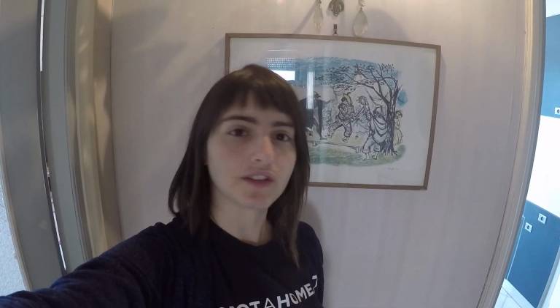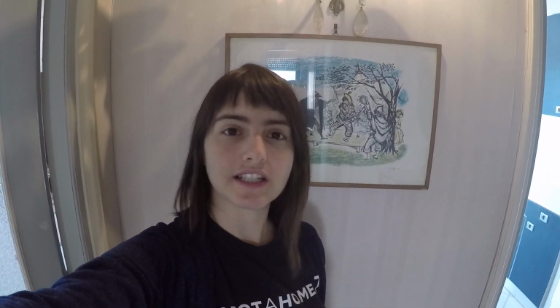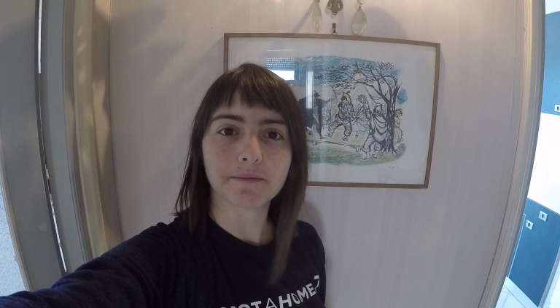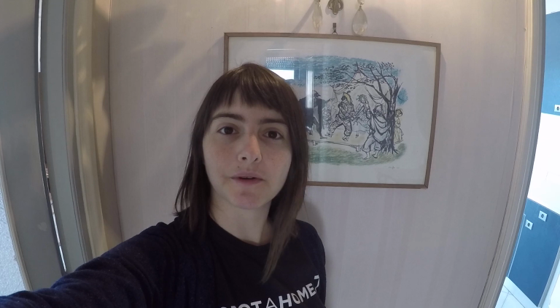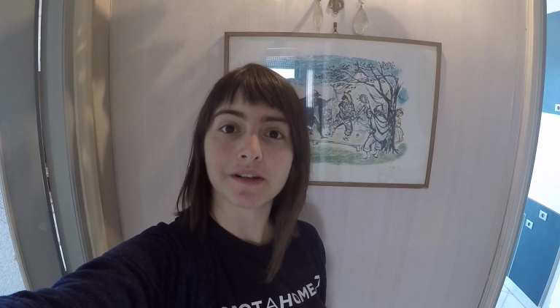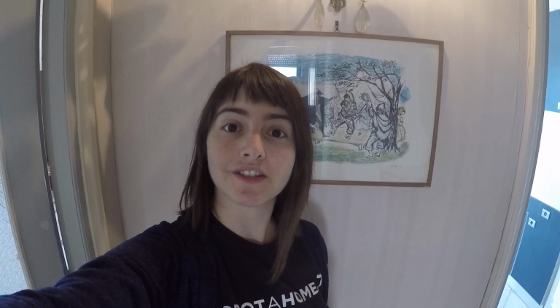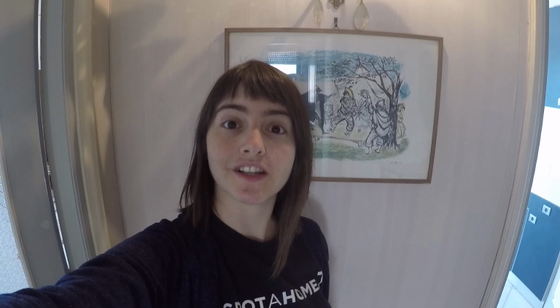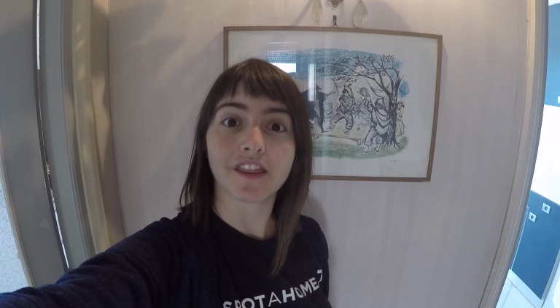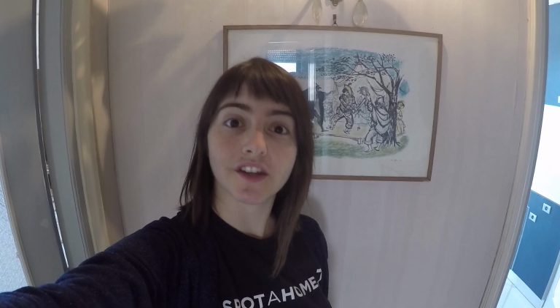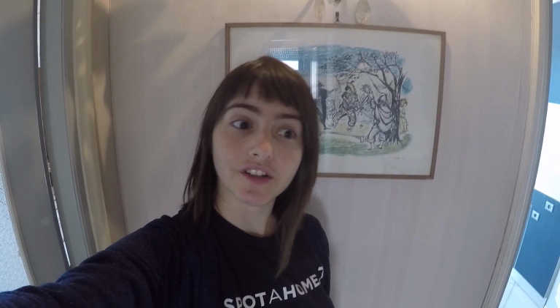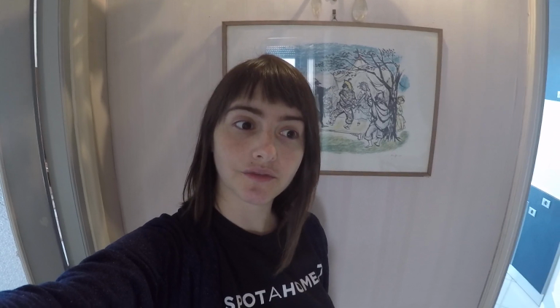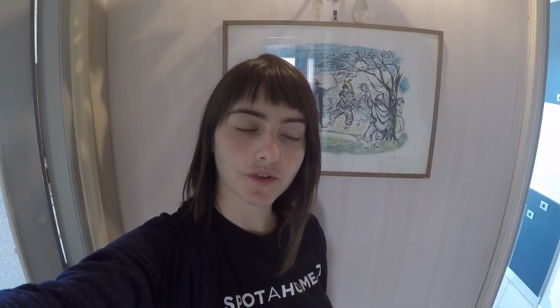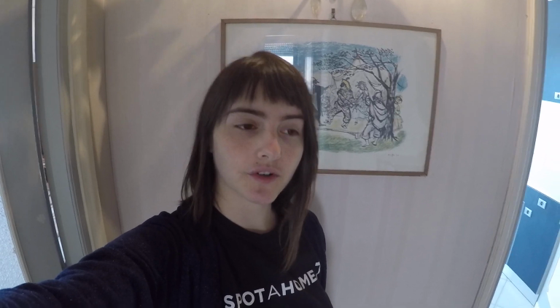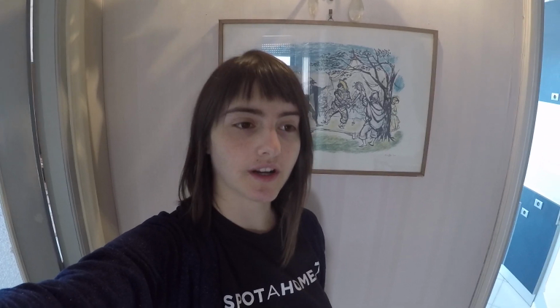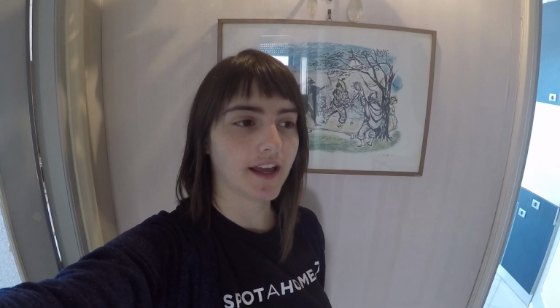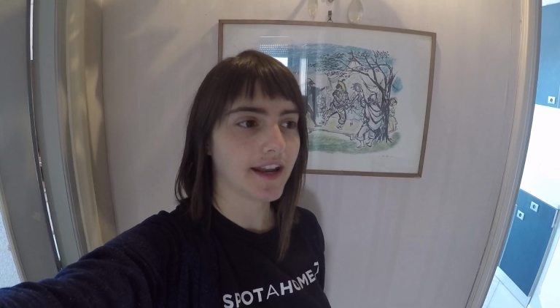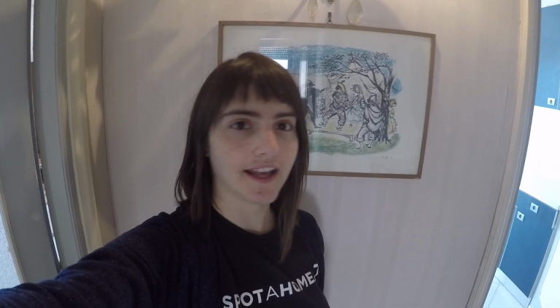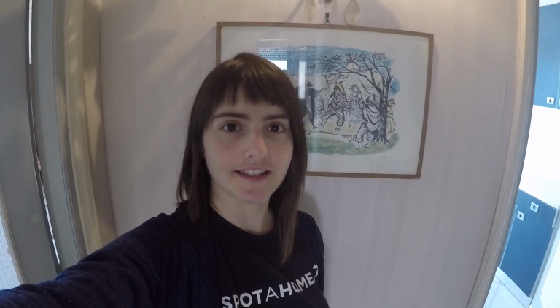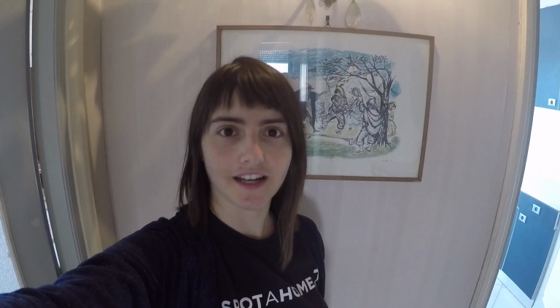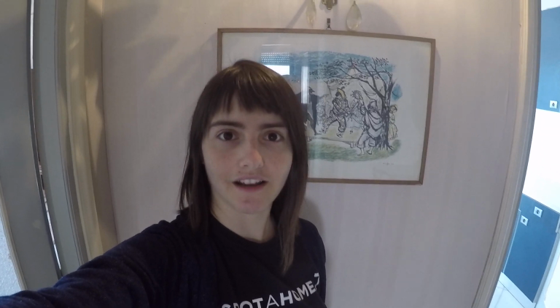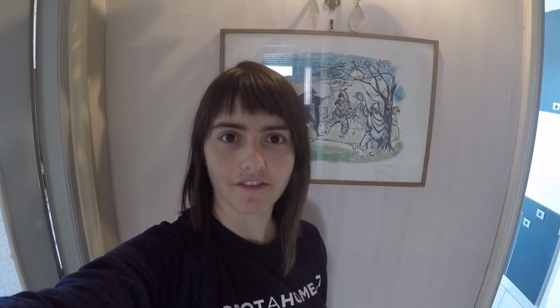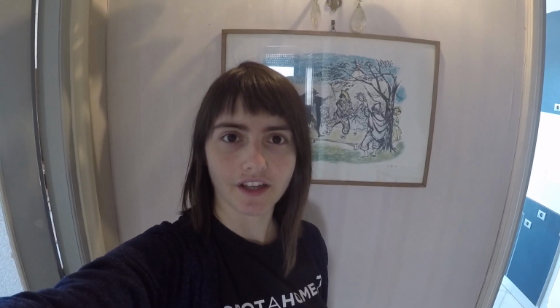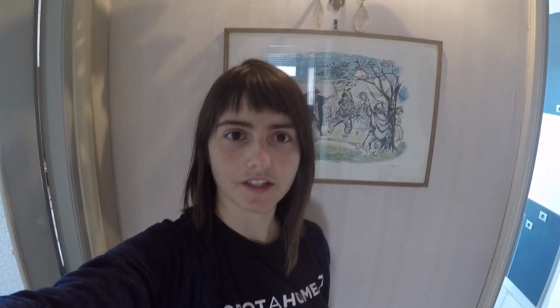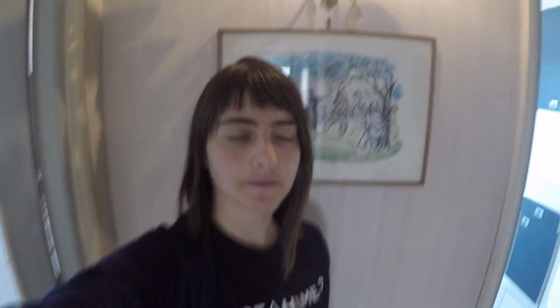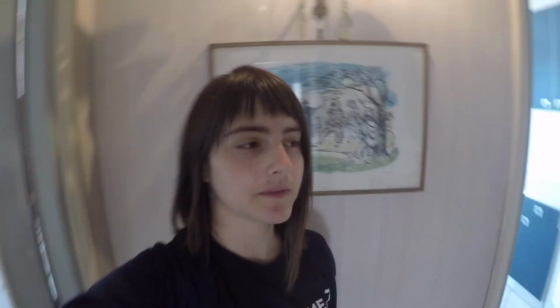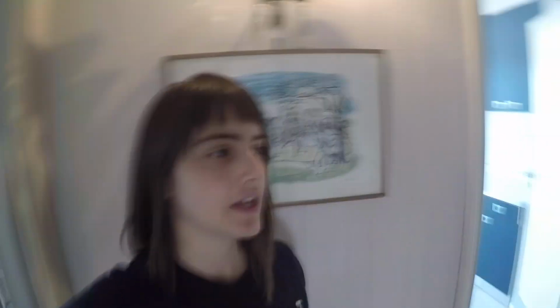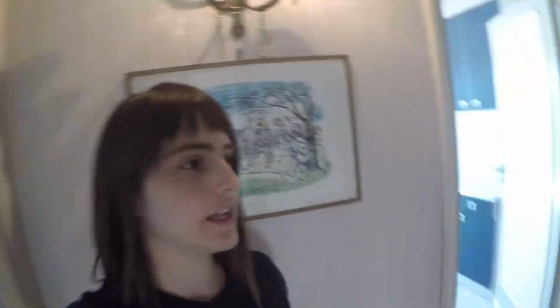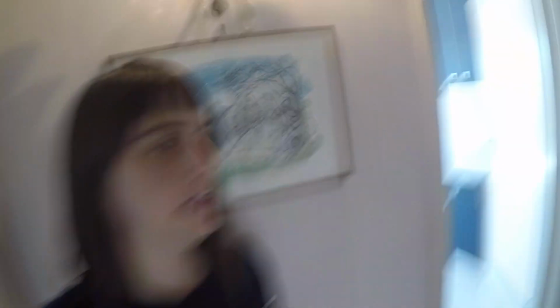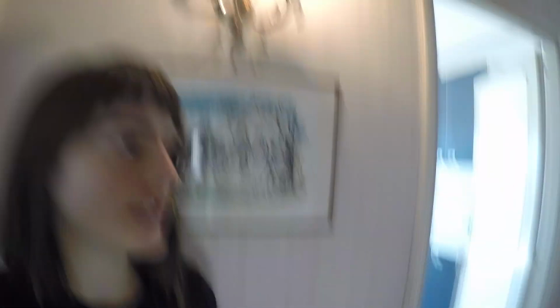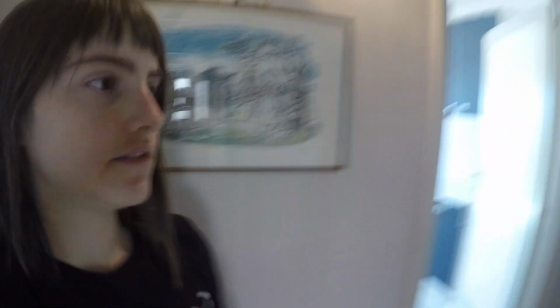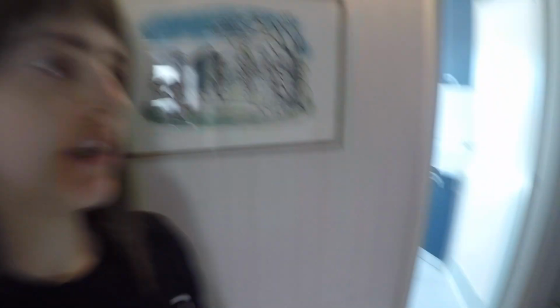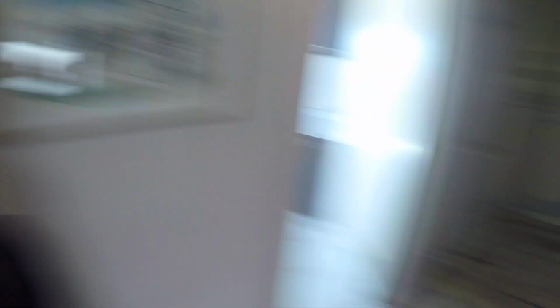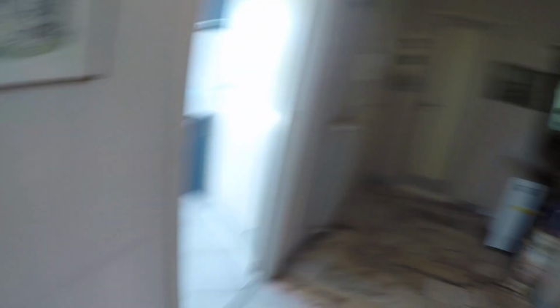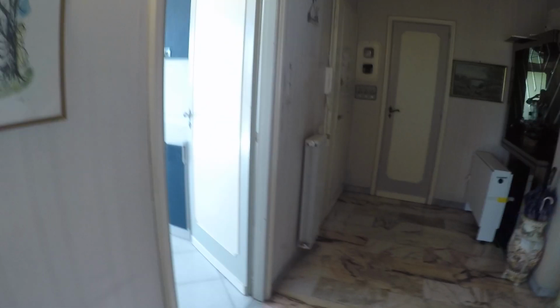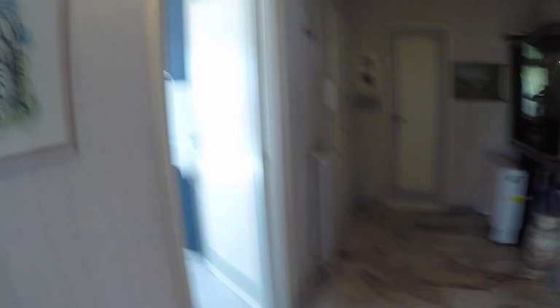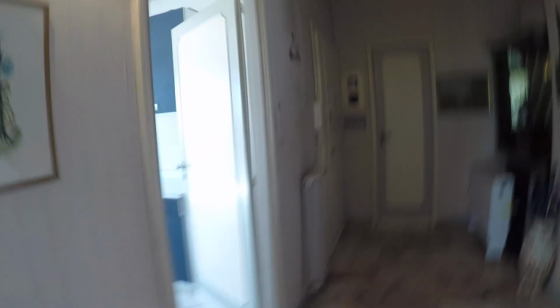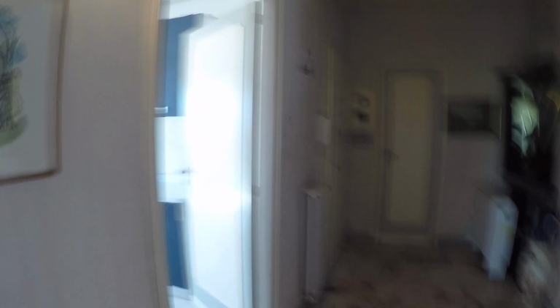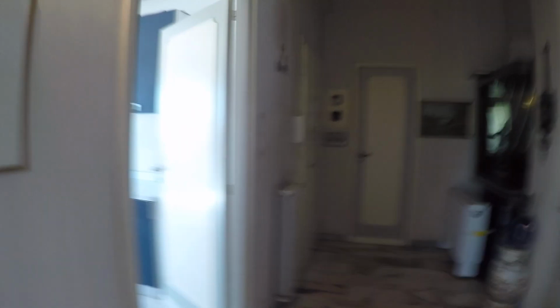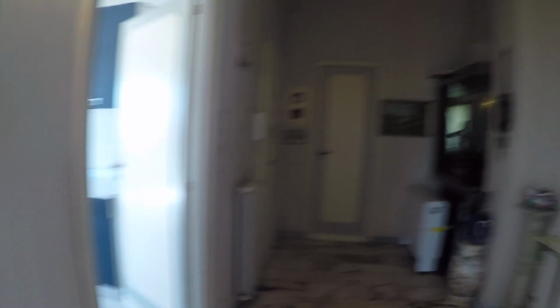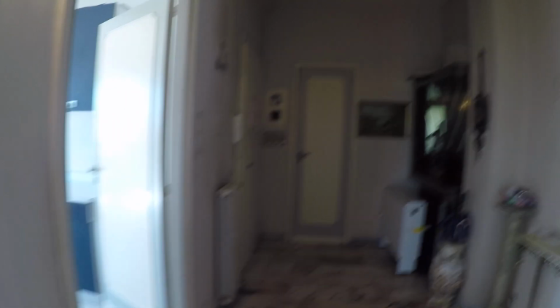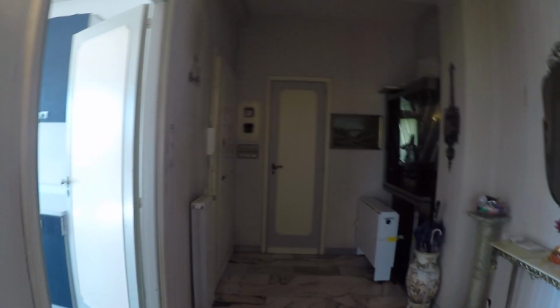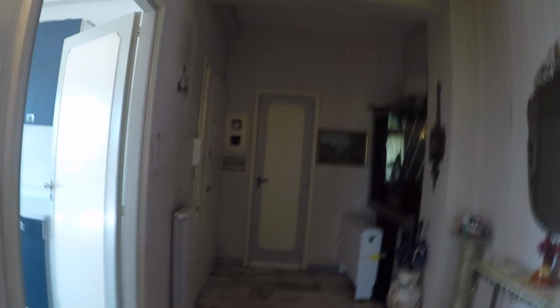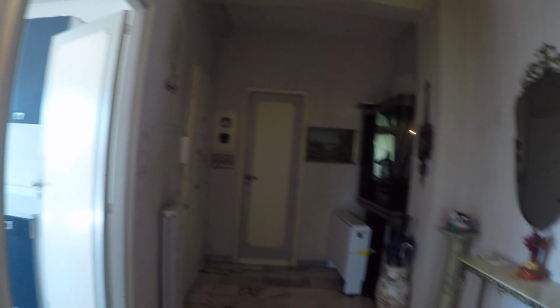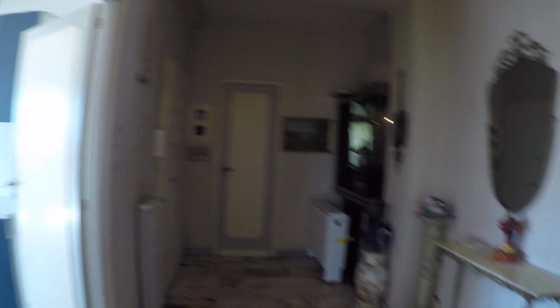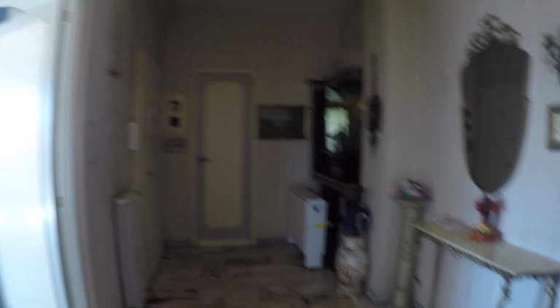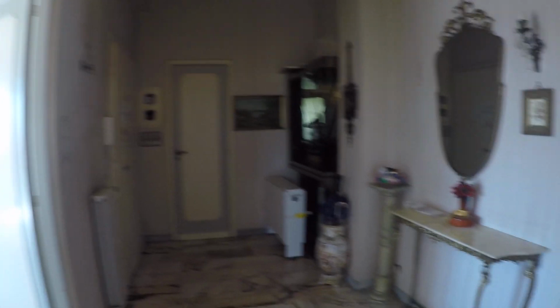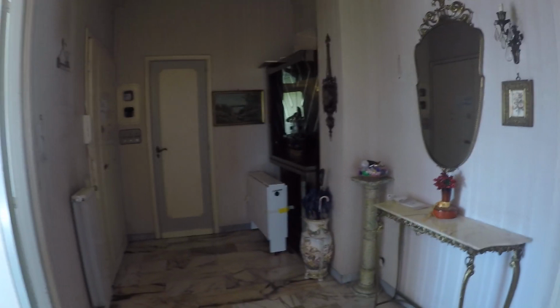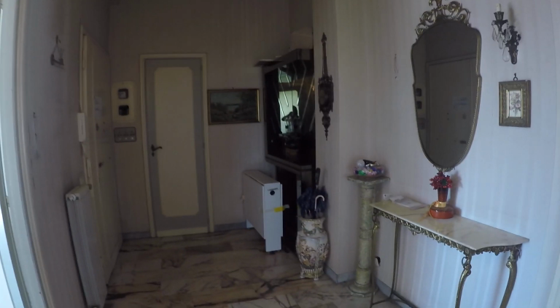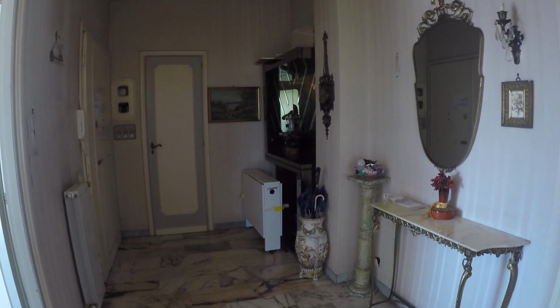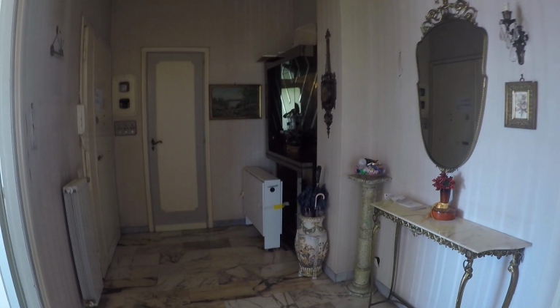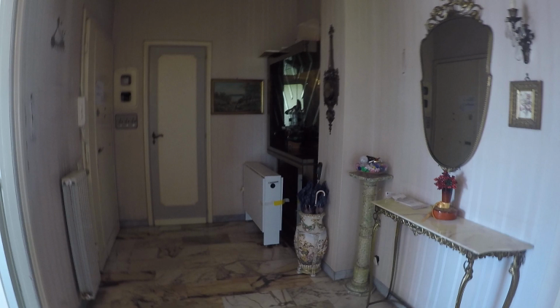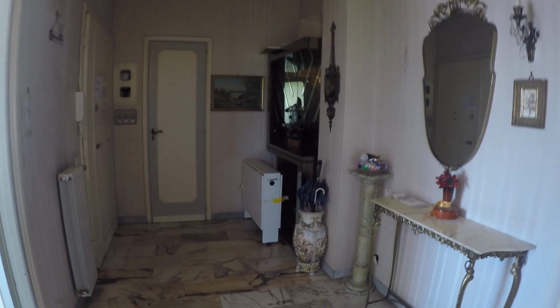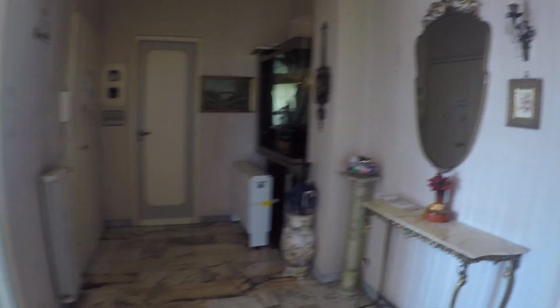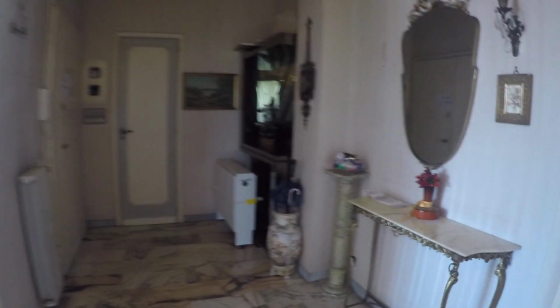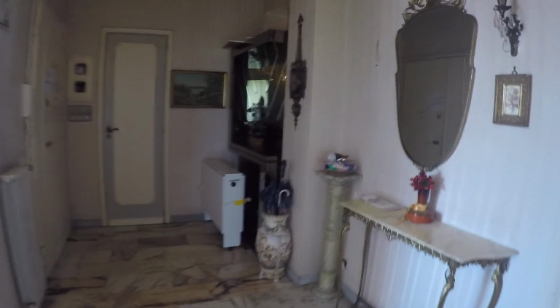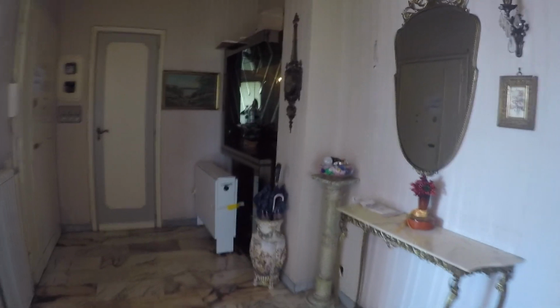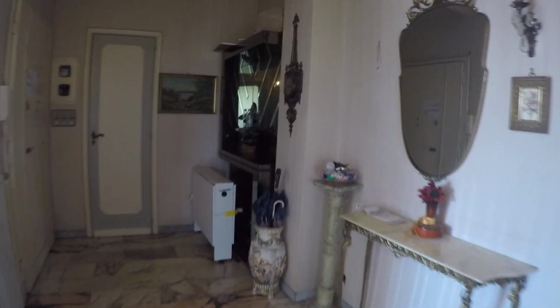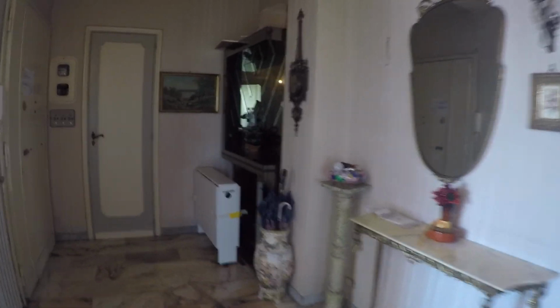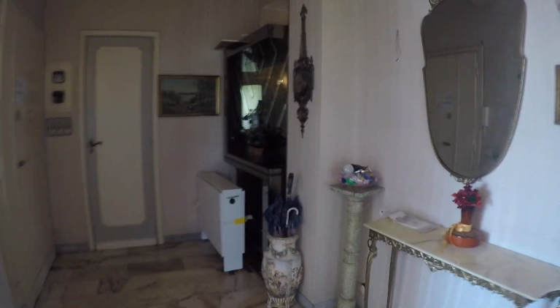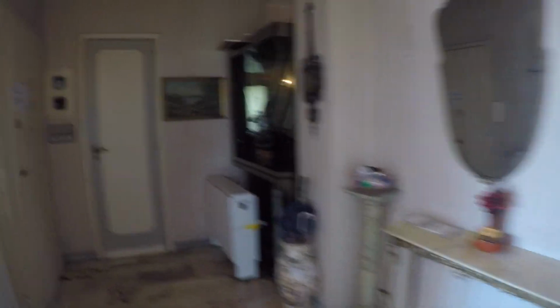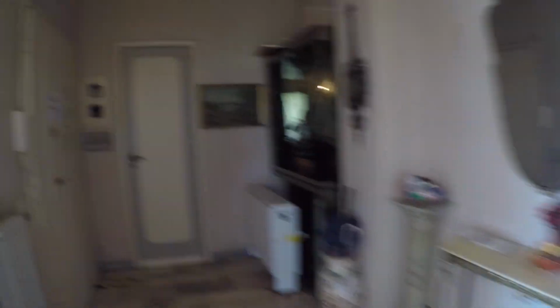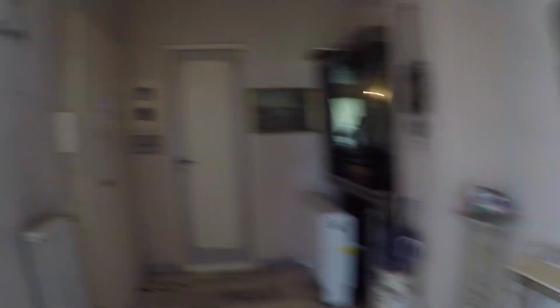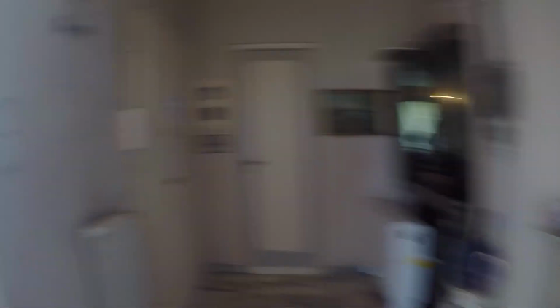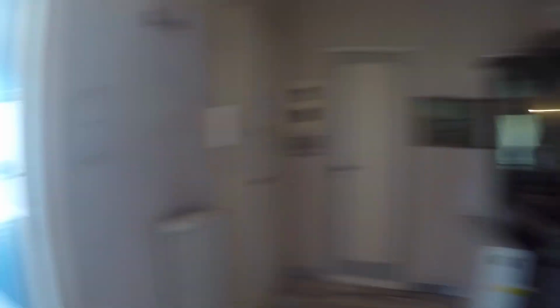This apartment is on the third floor and has an elevator. Here we have the entrance hall.